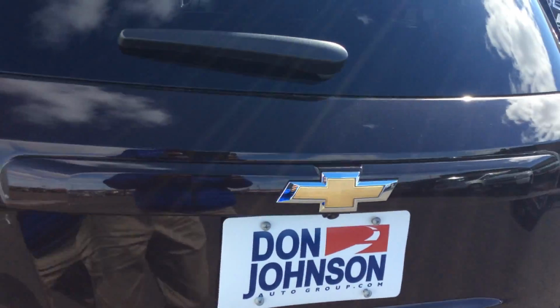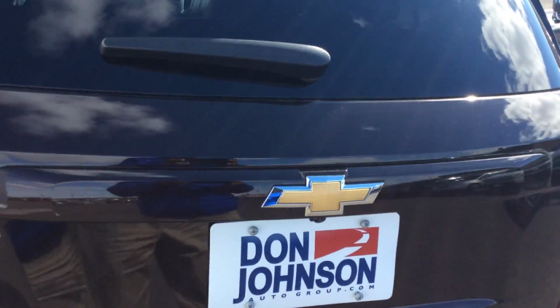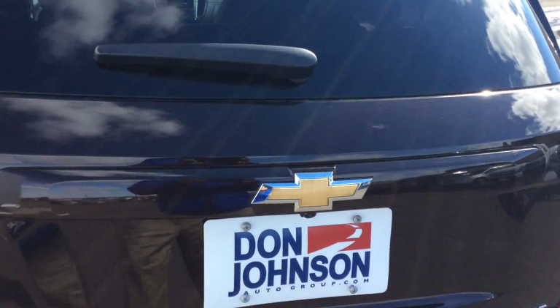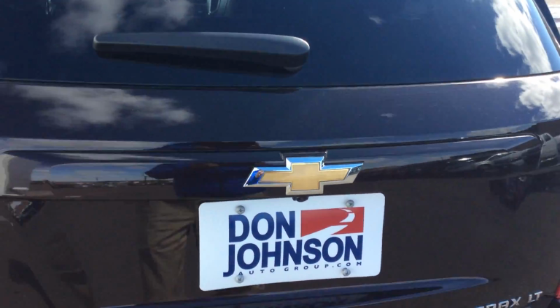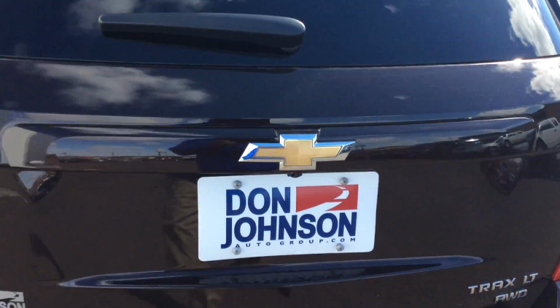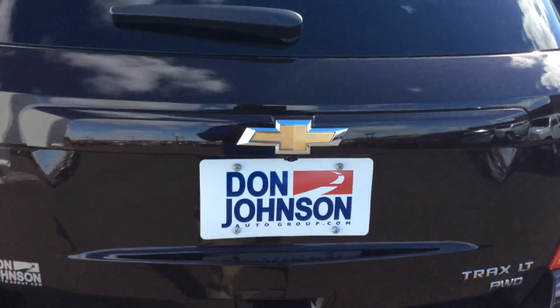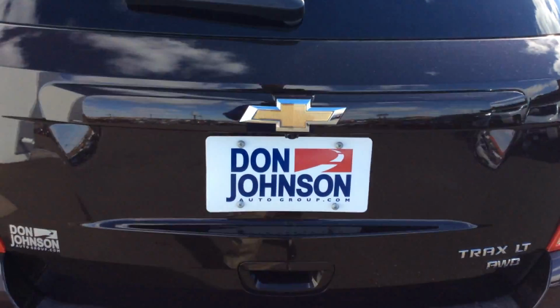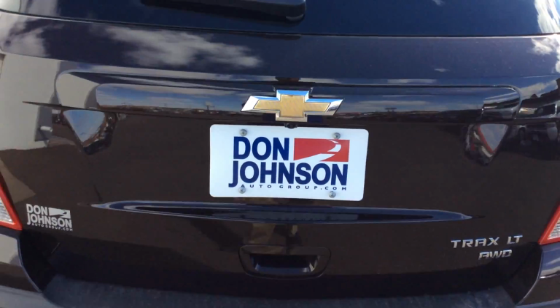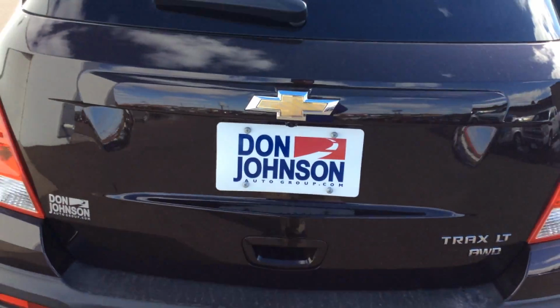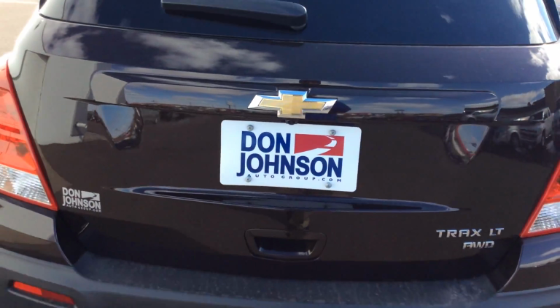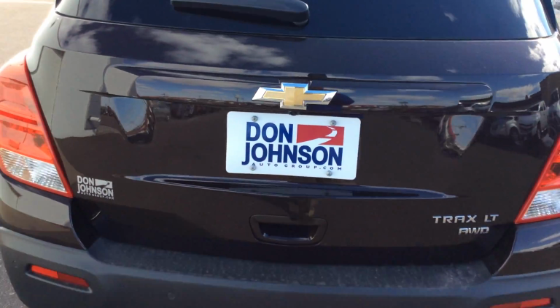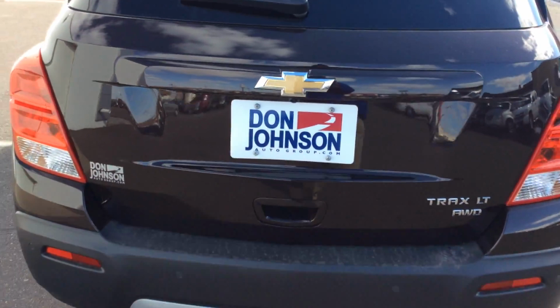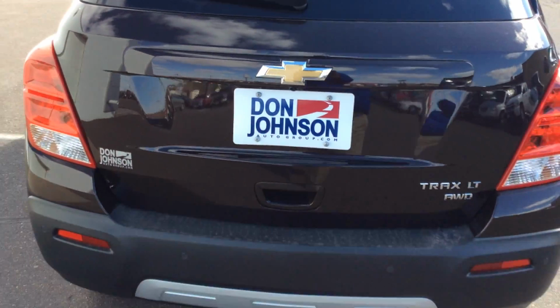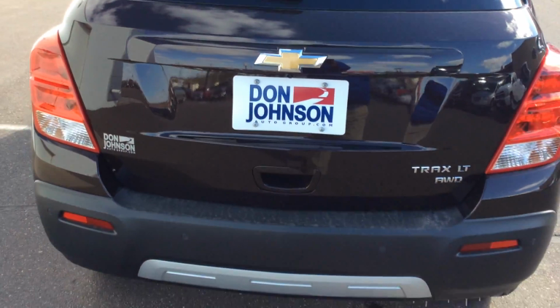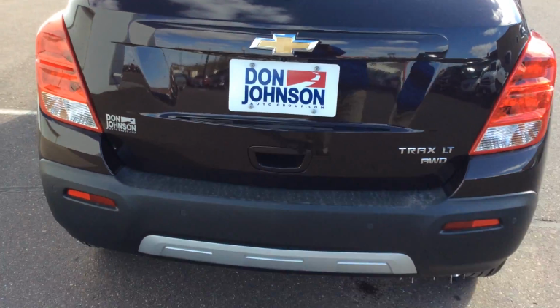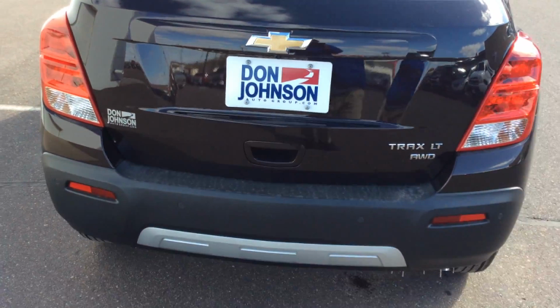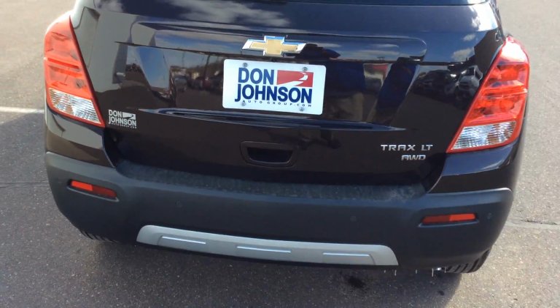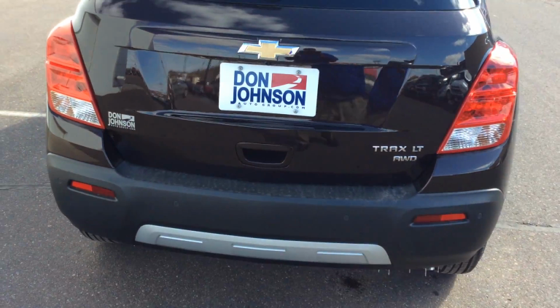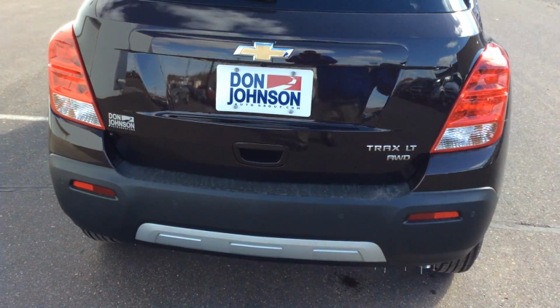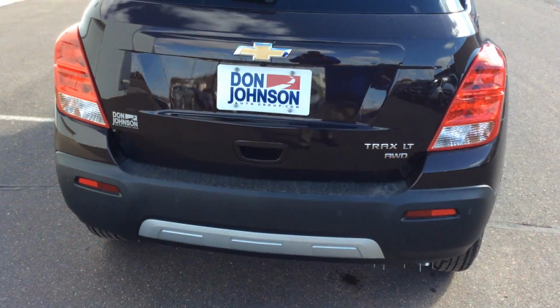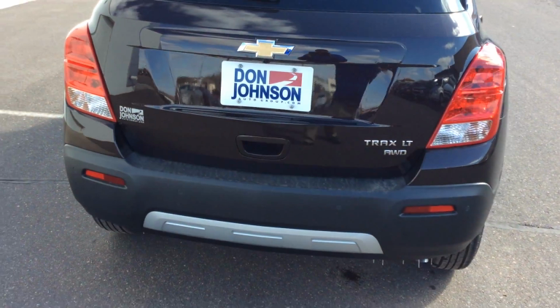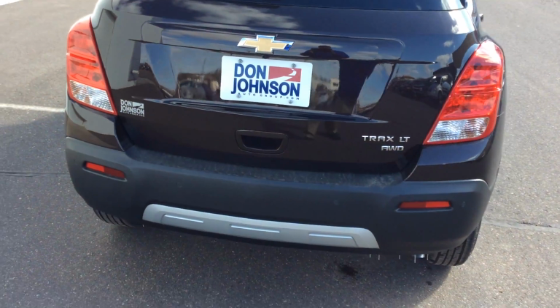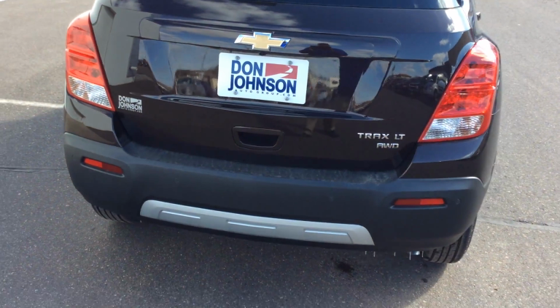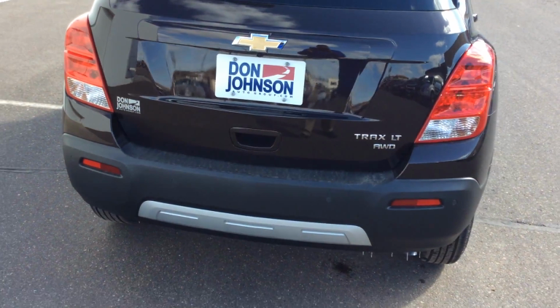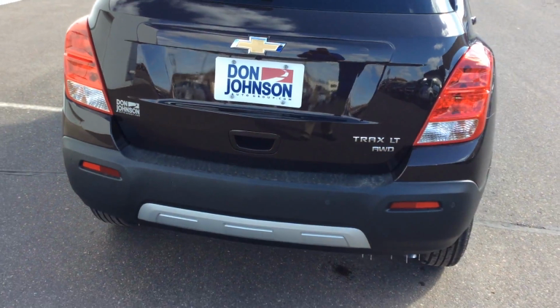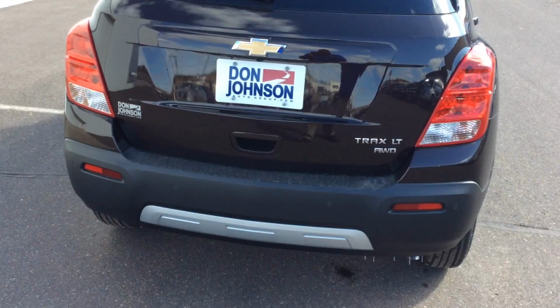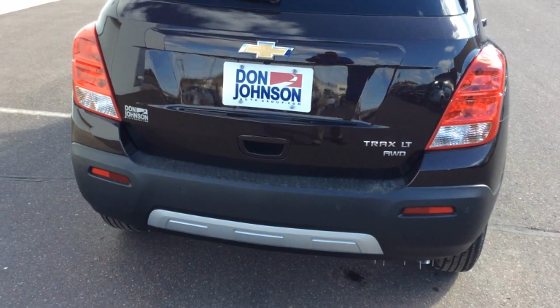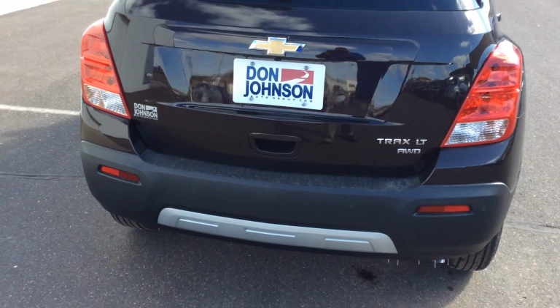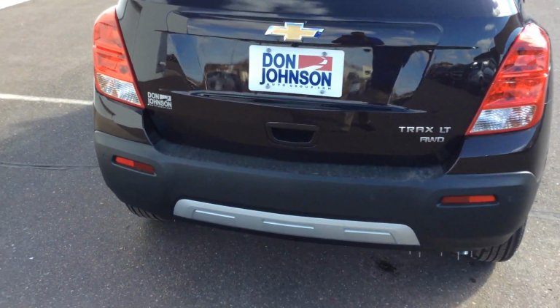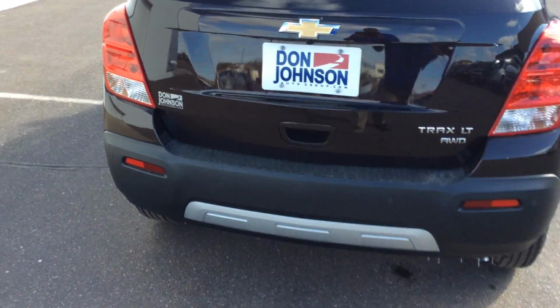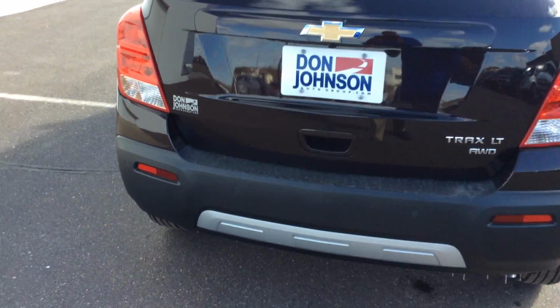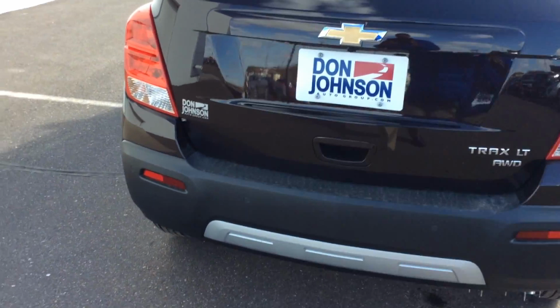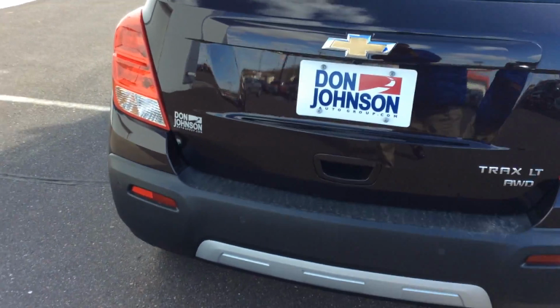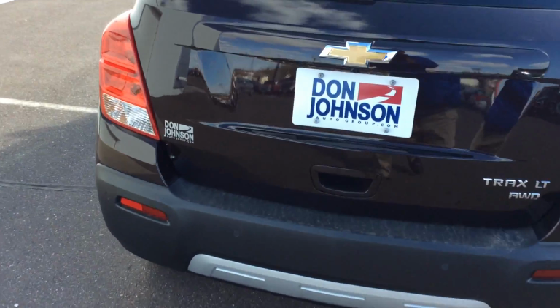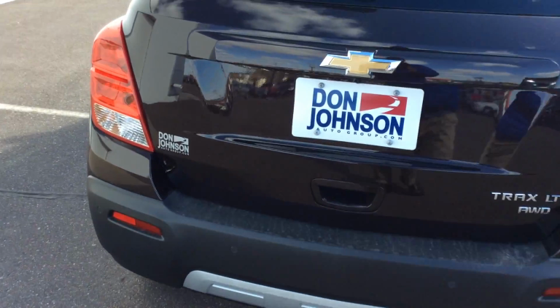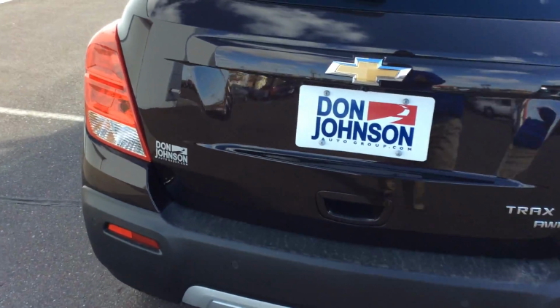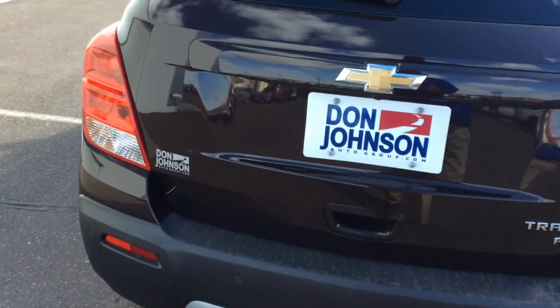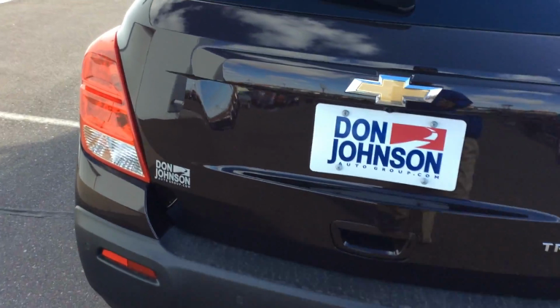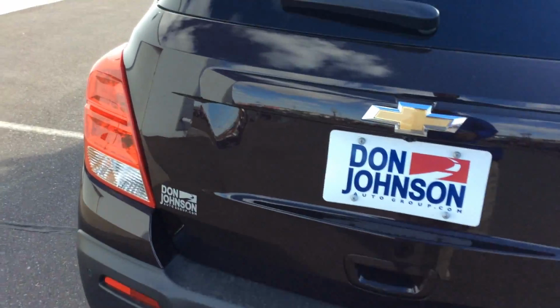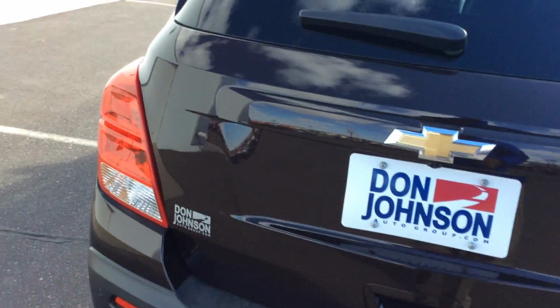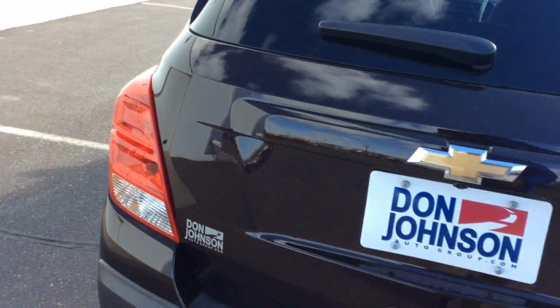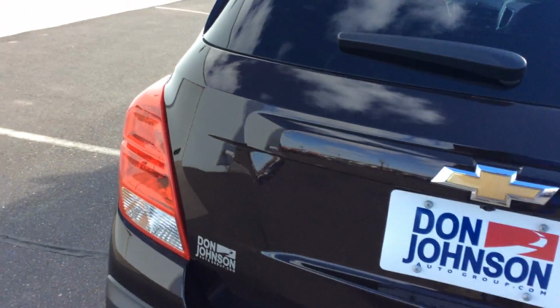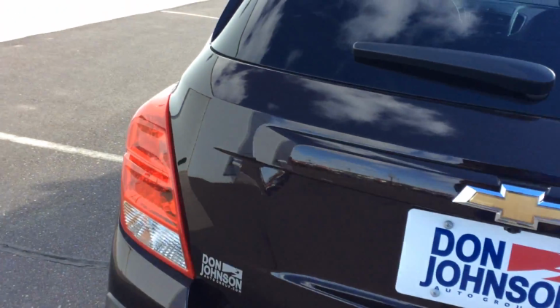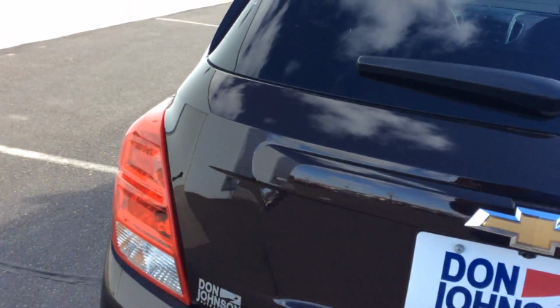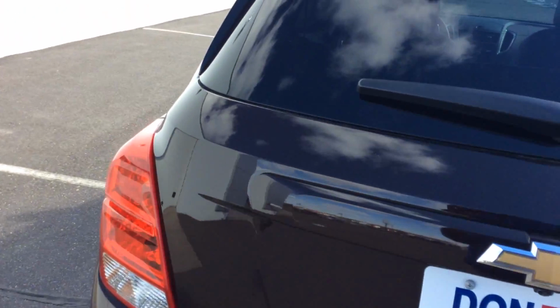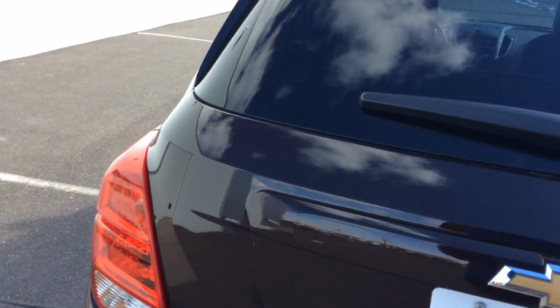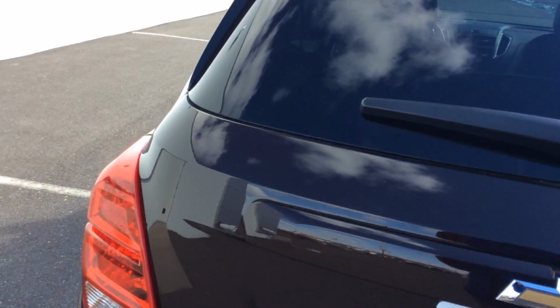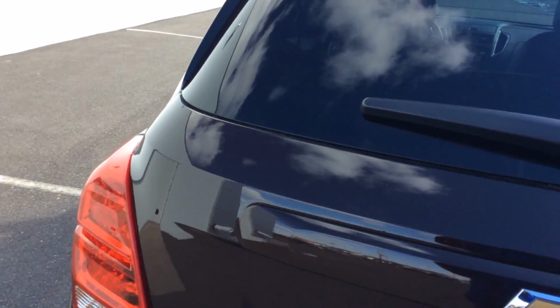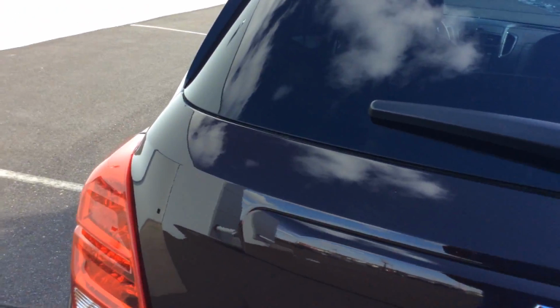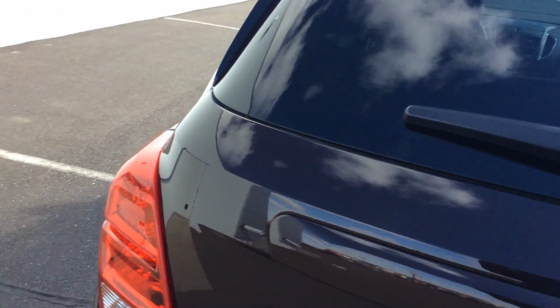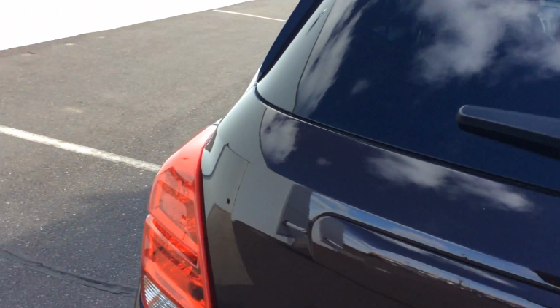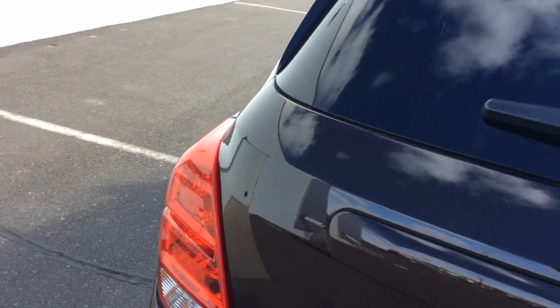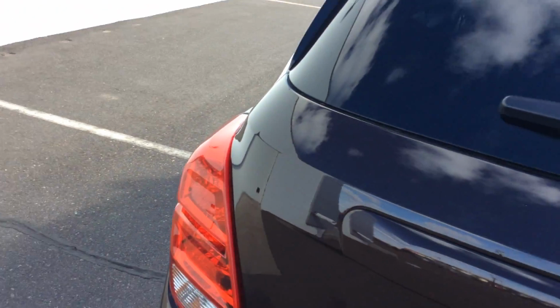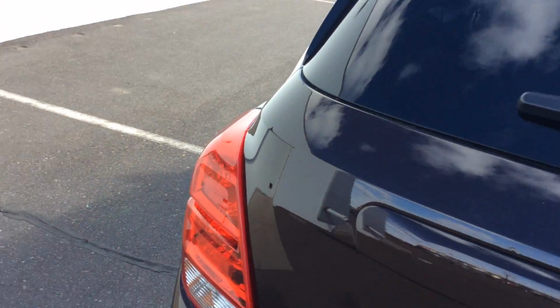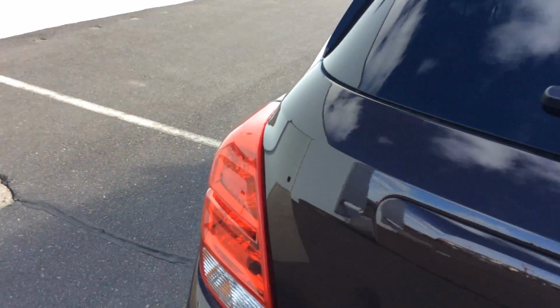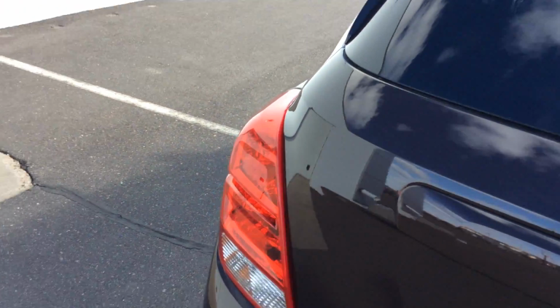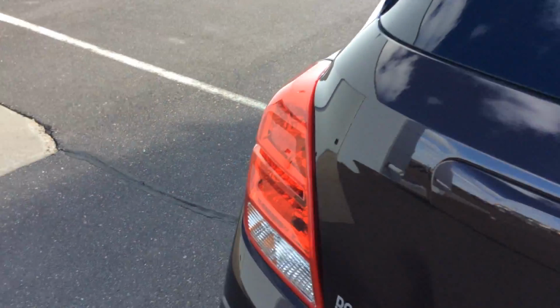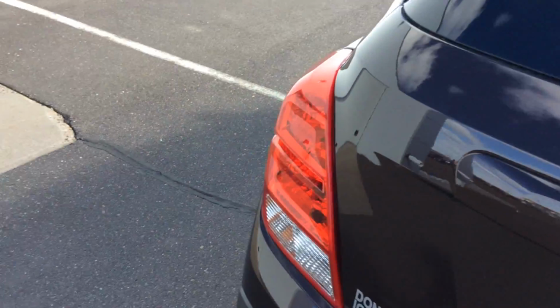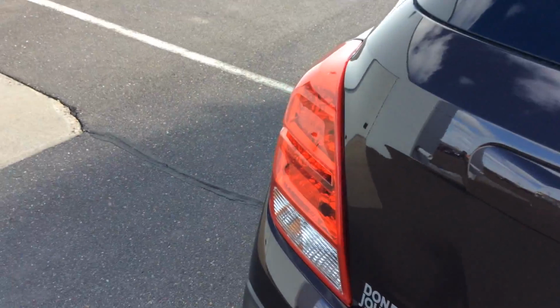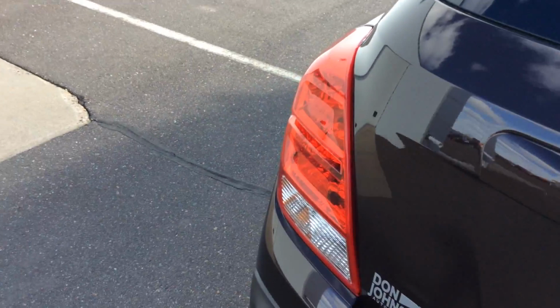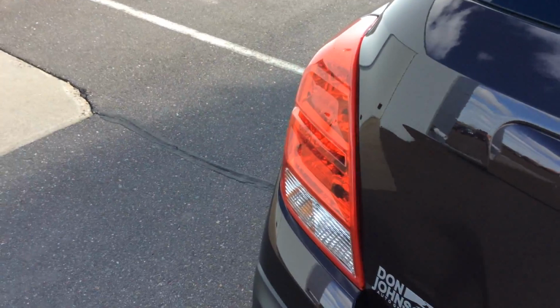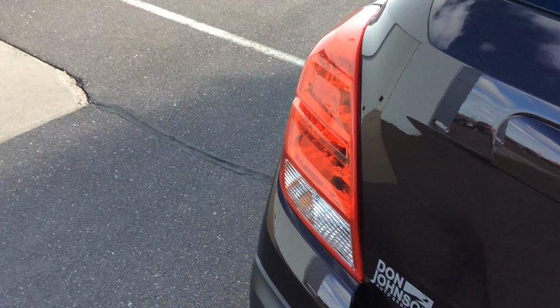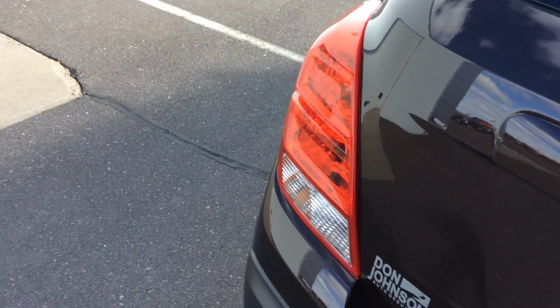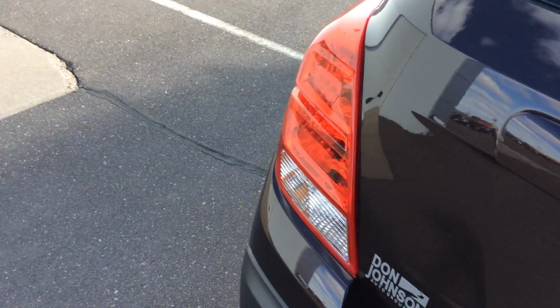This is an all-wheel drive. It is a LT model. It does come equipped with a 1.4 liter turbocharged engine.